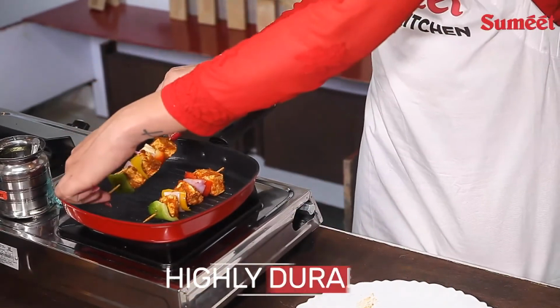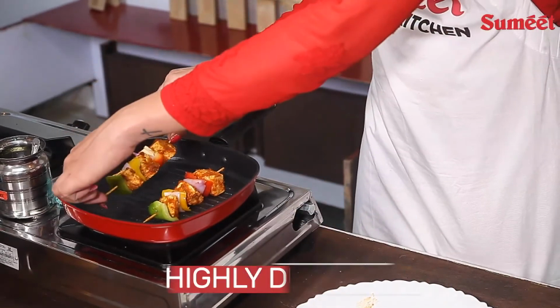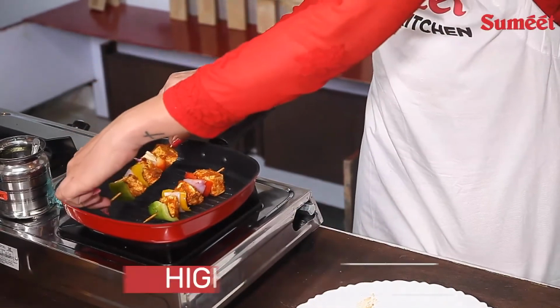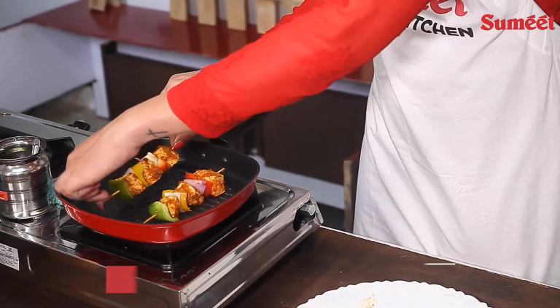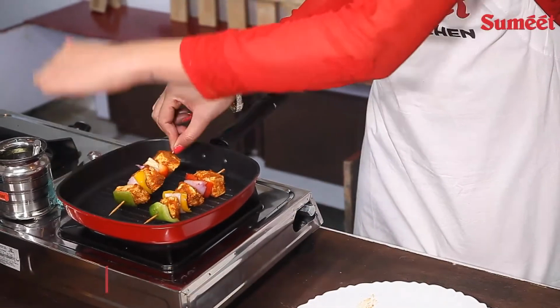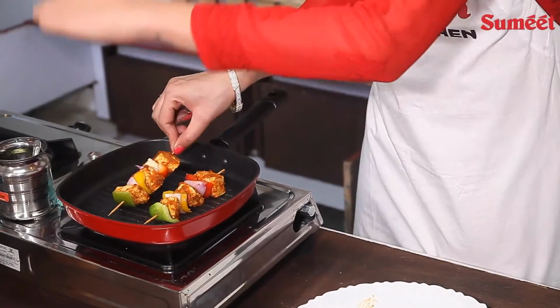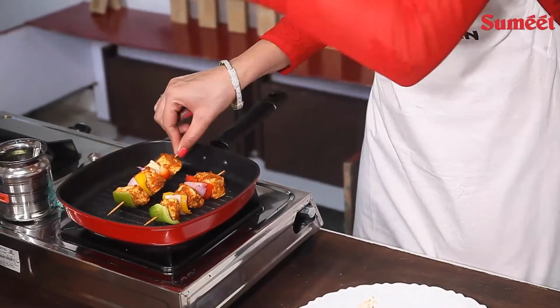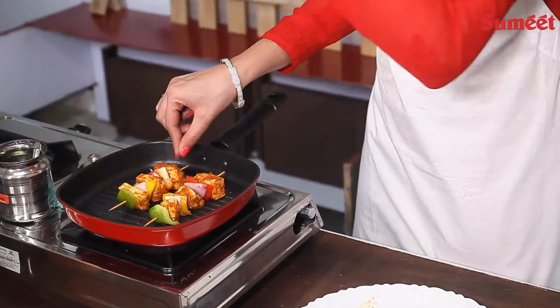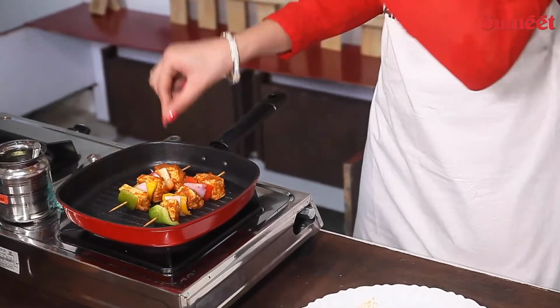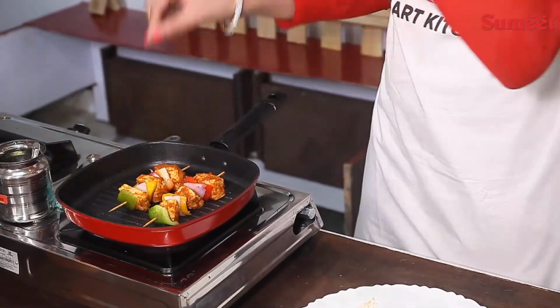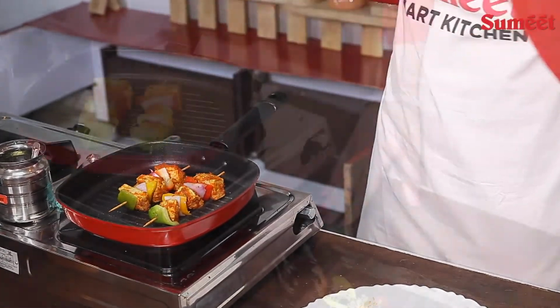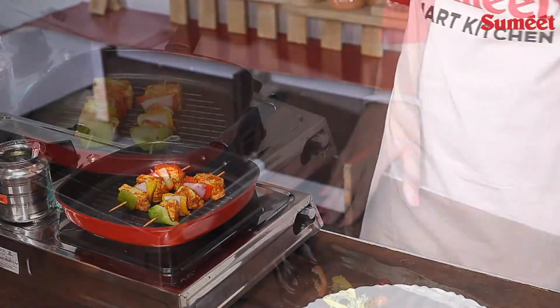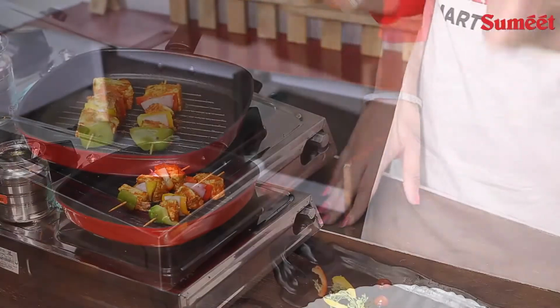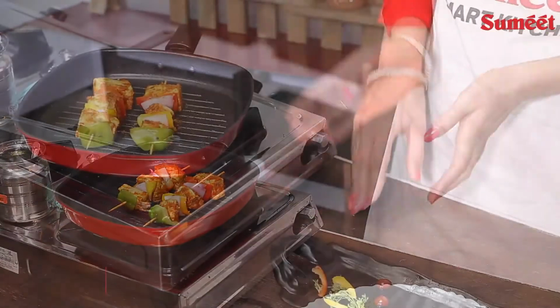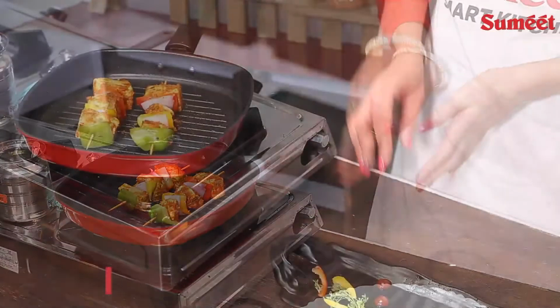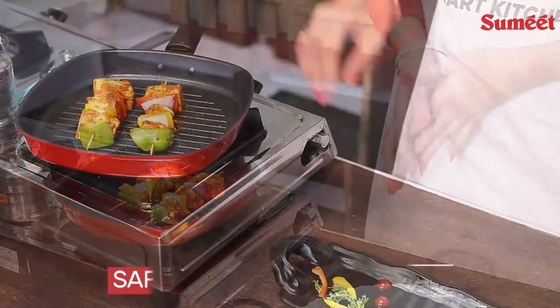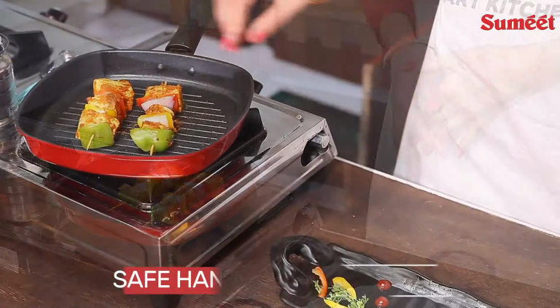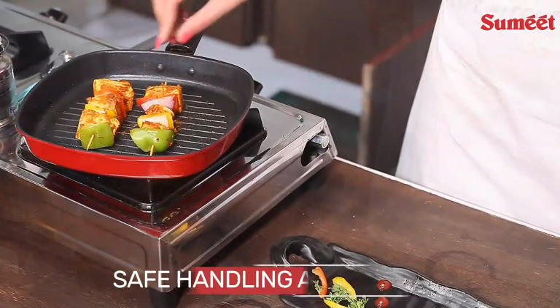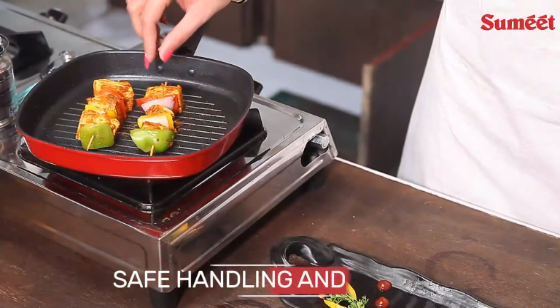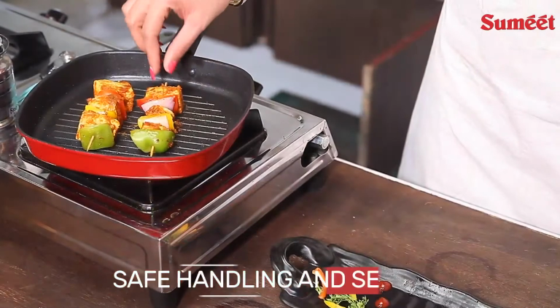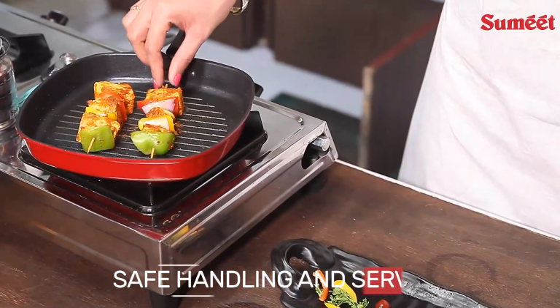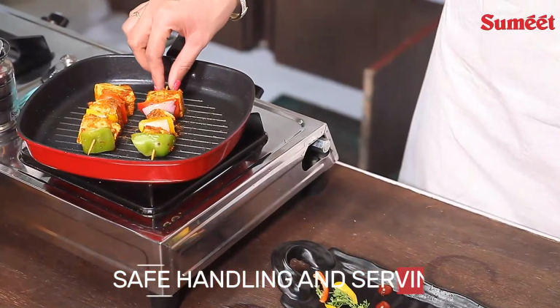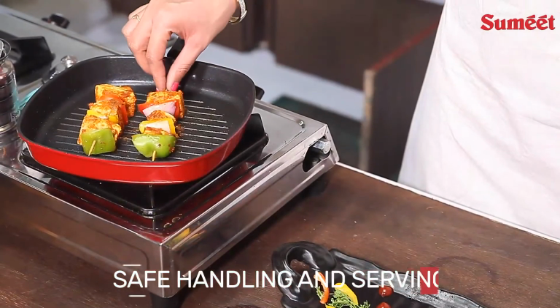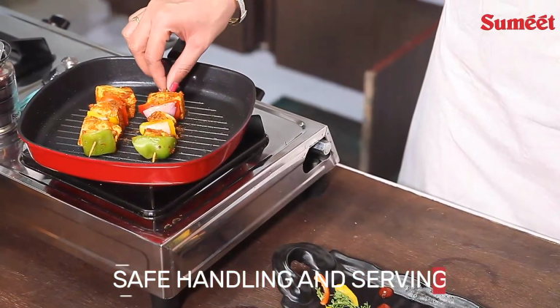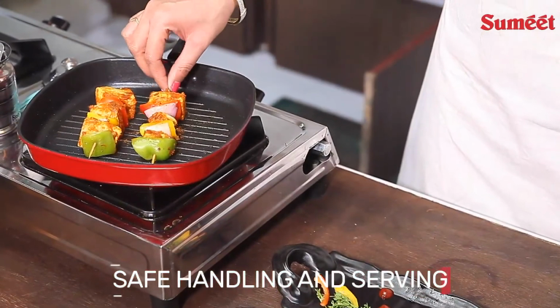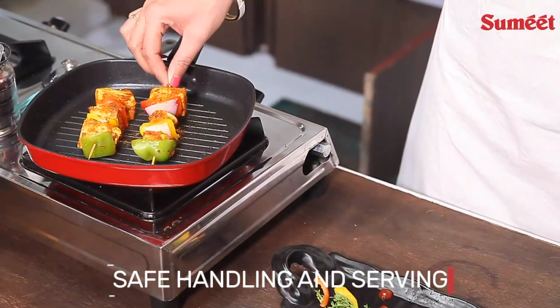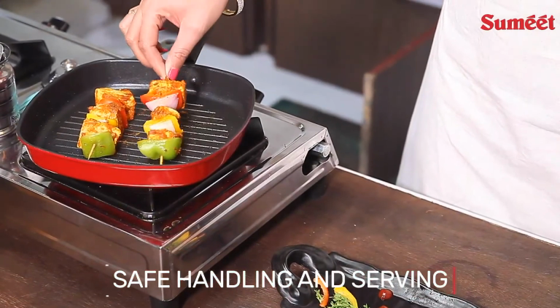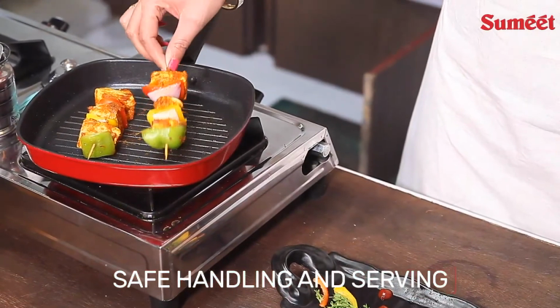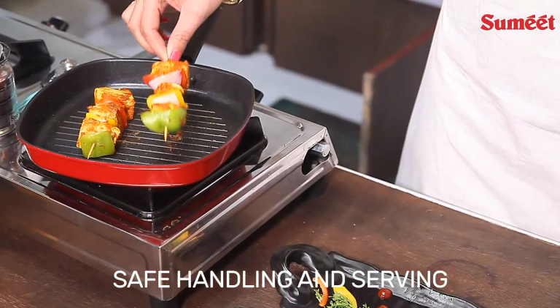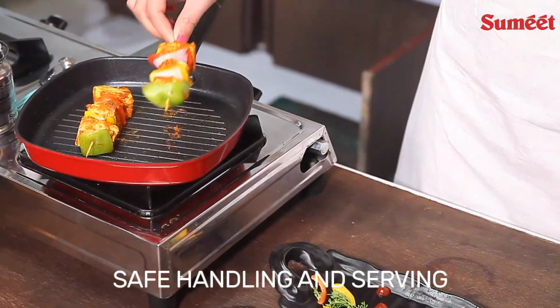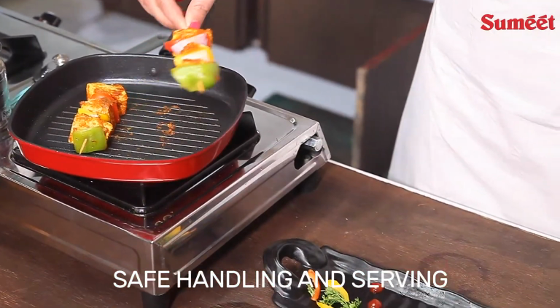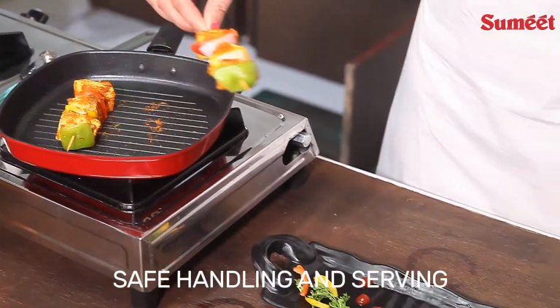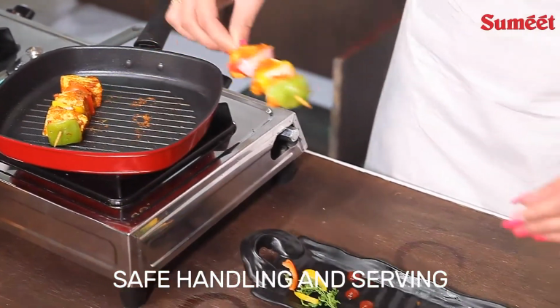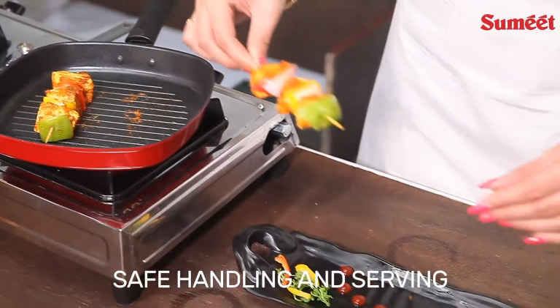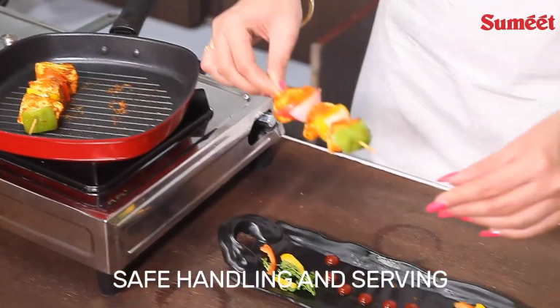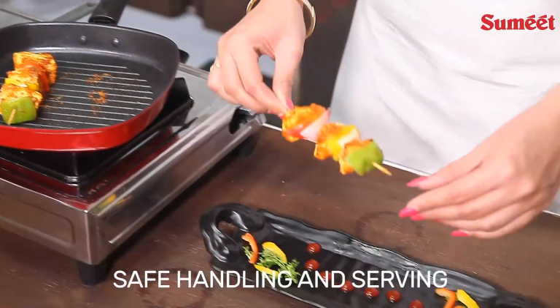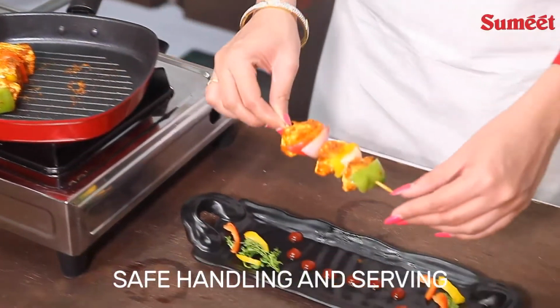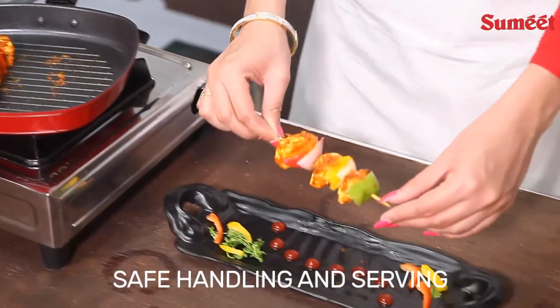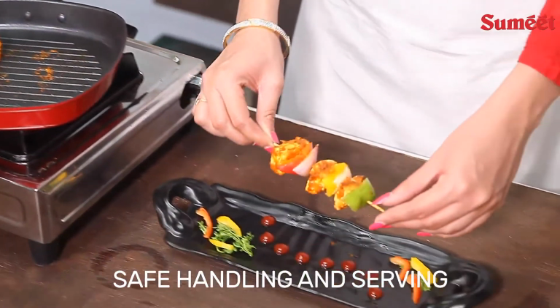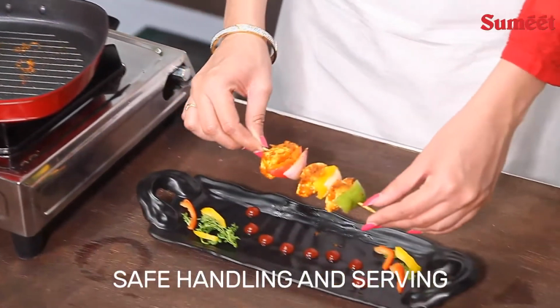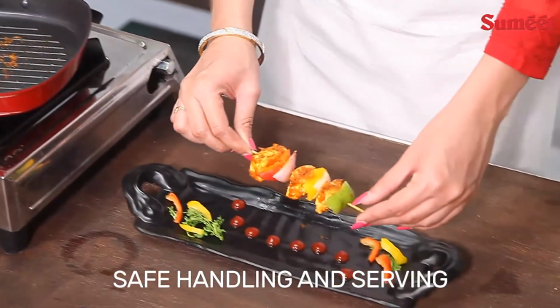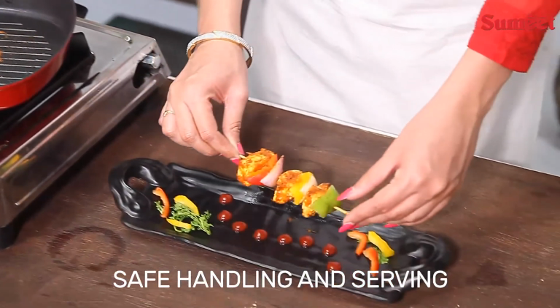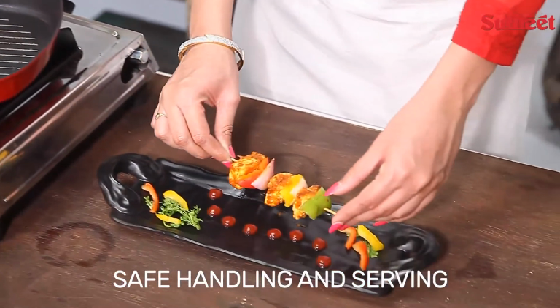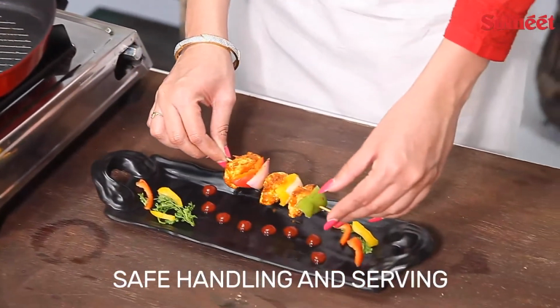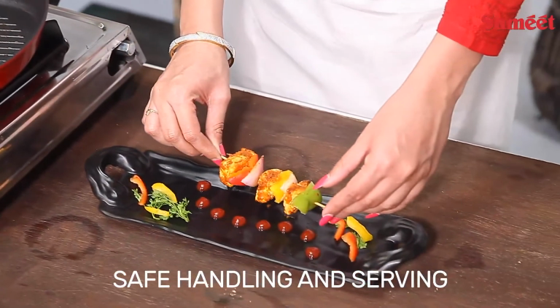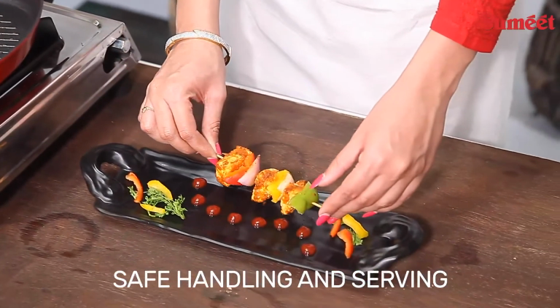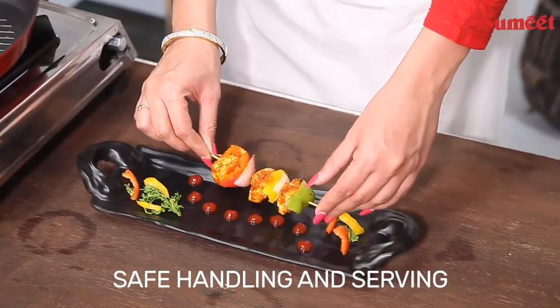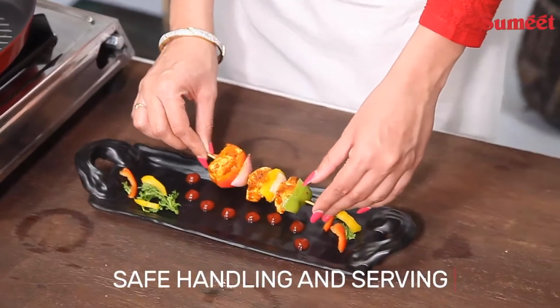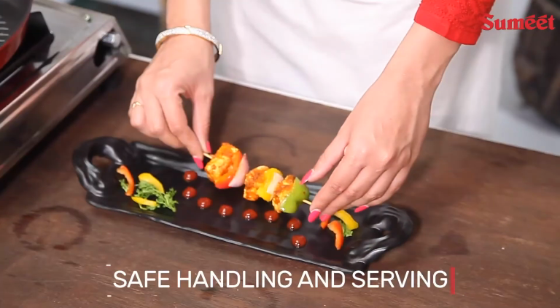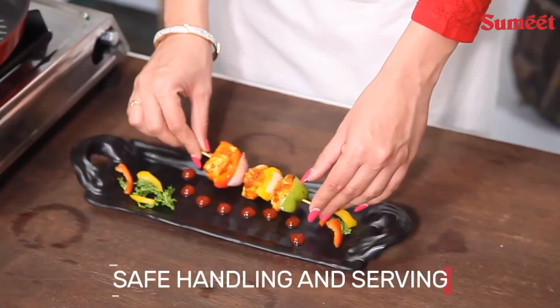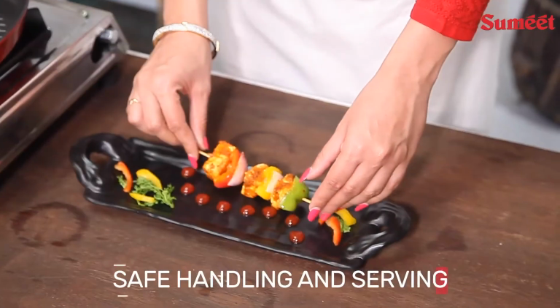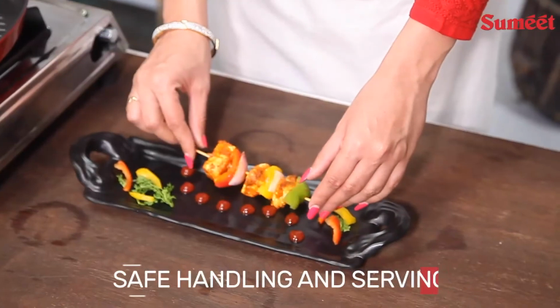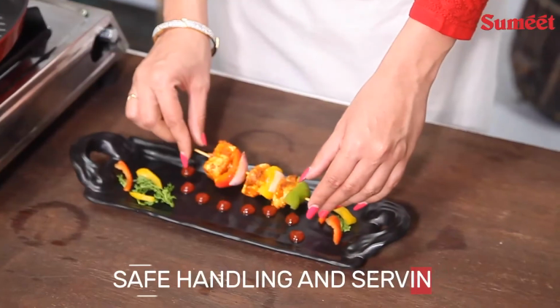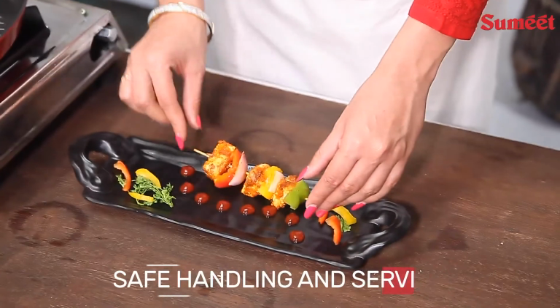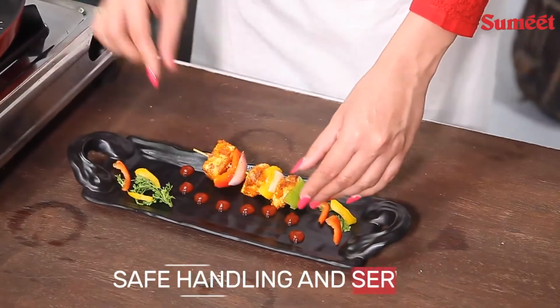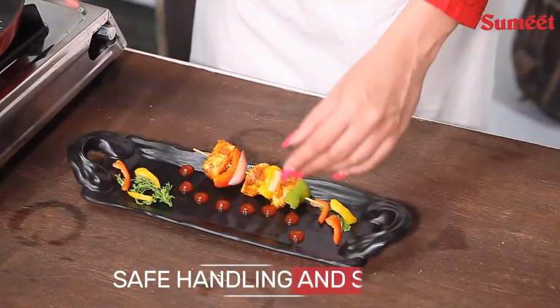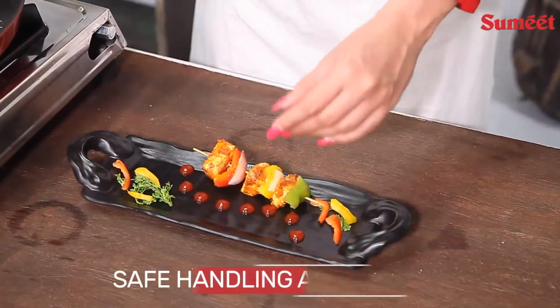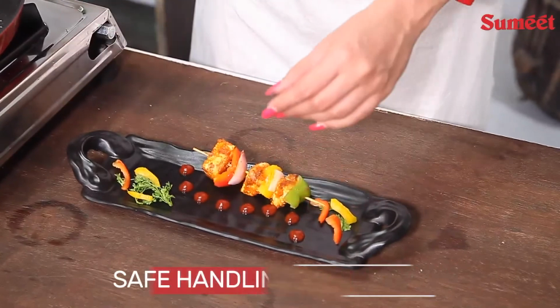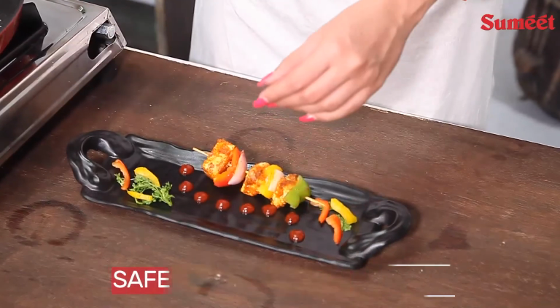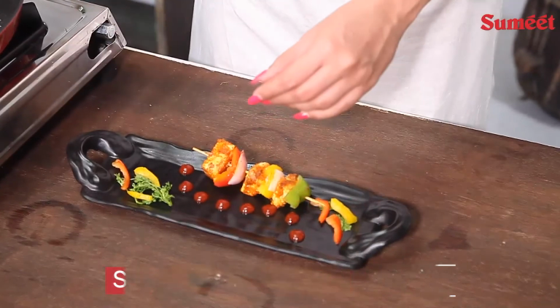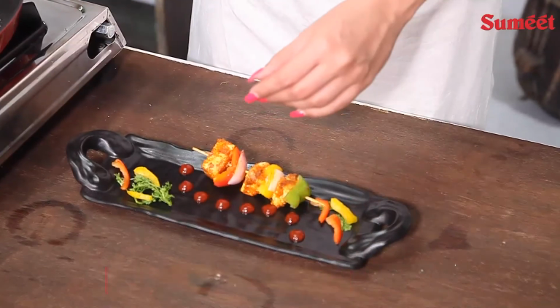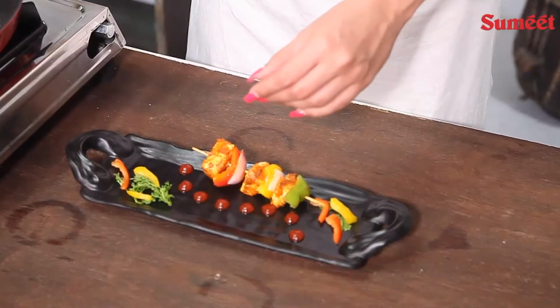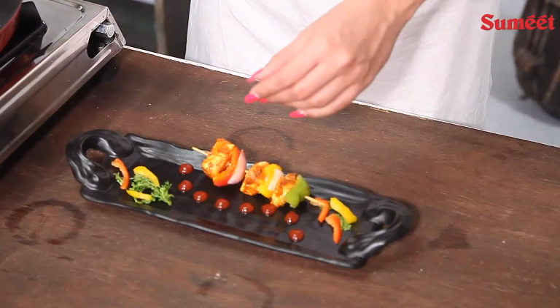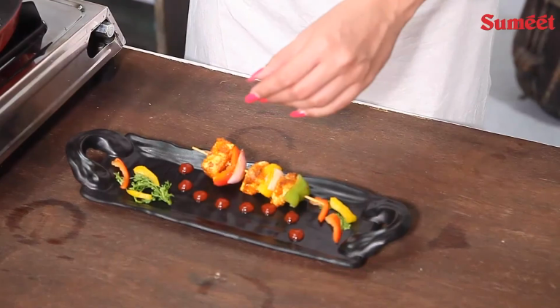Enjoy mouth-watering grill items like paneer tikka, burger, grill sandwiches, and many more with this grill pan.